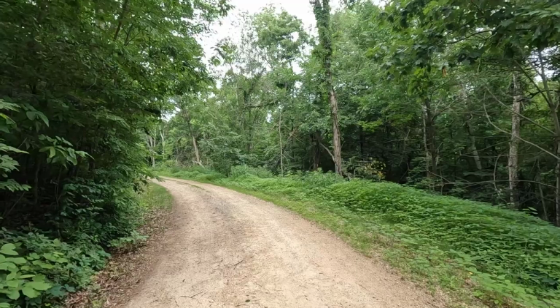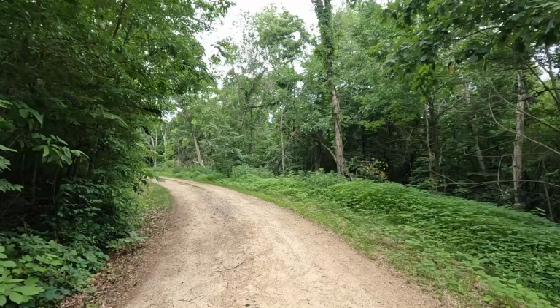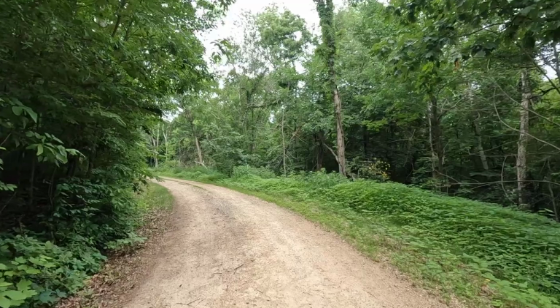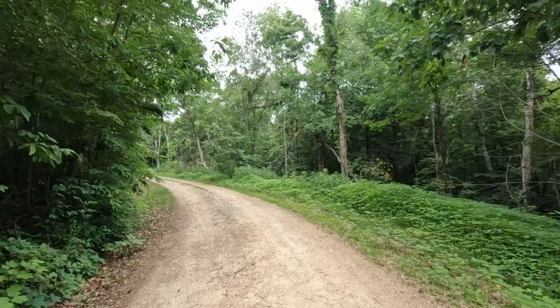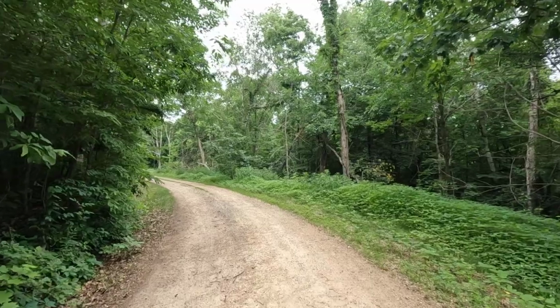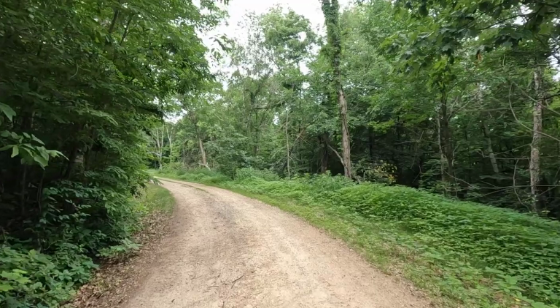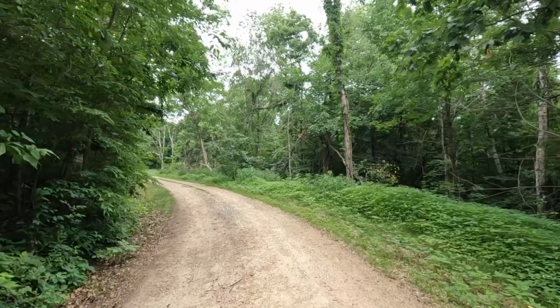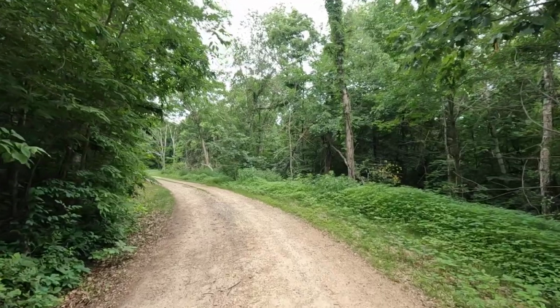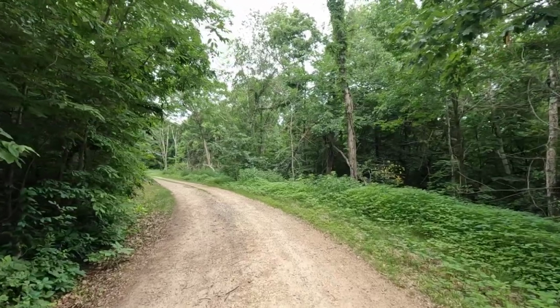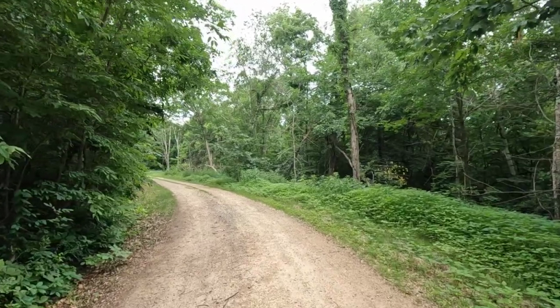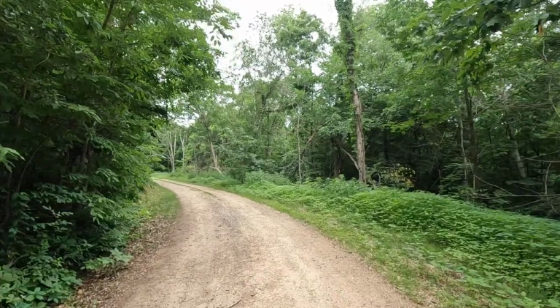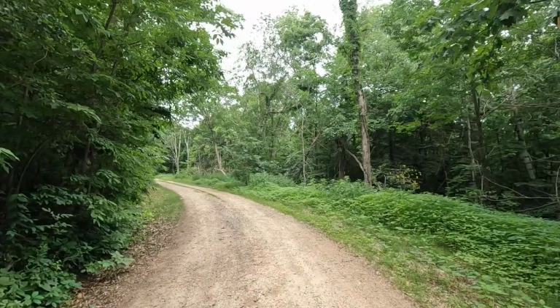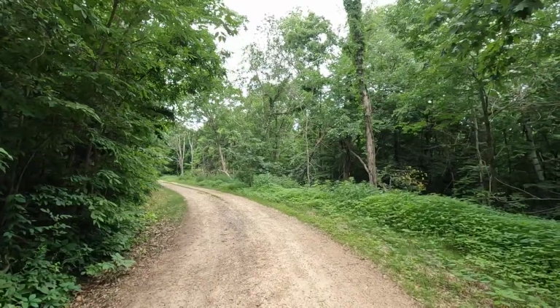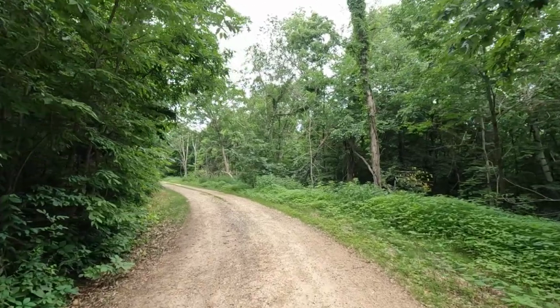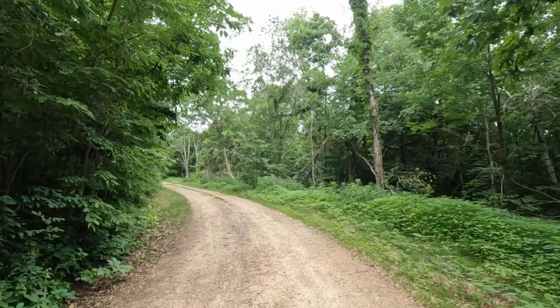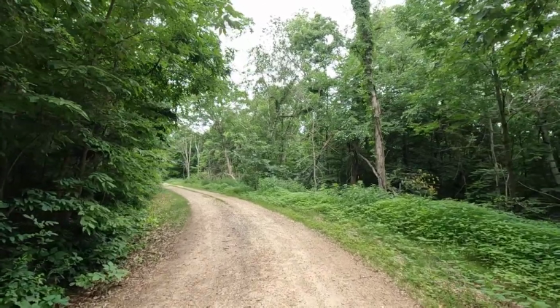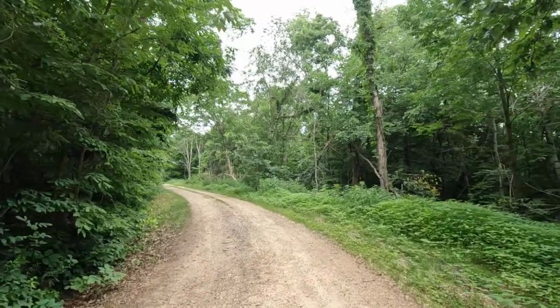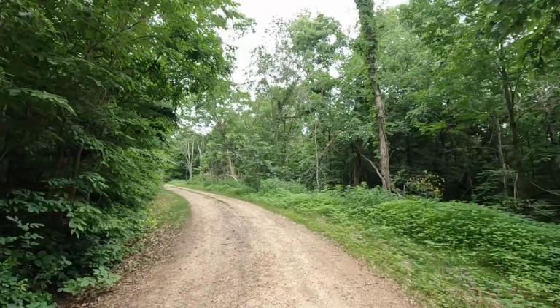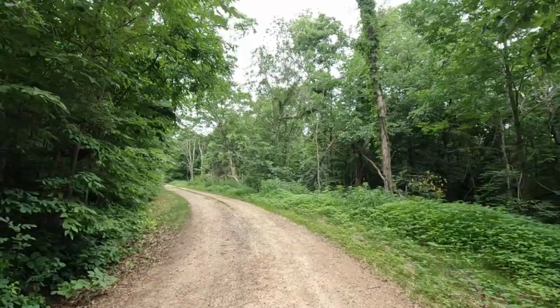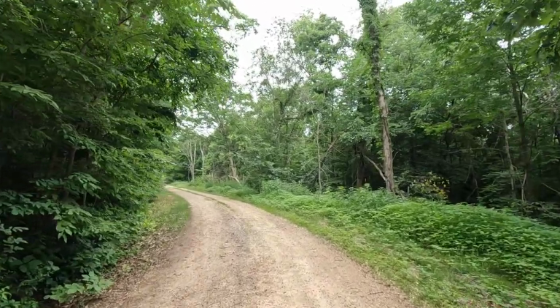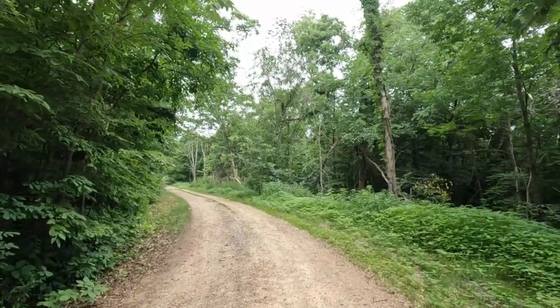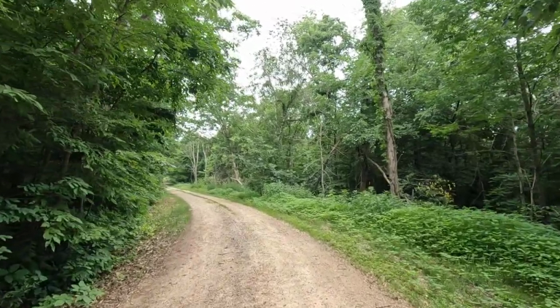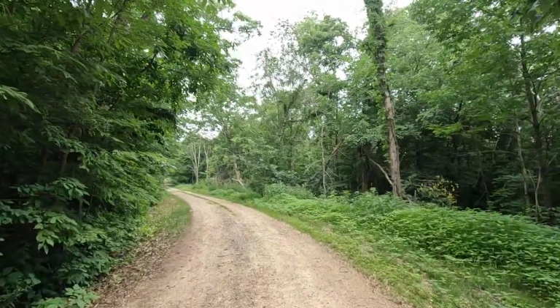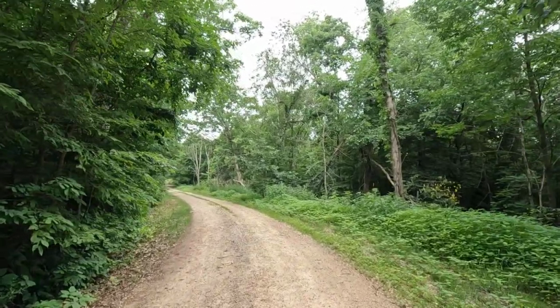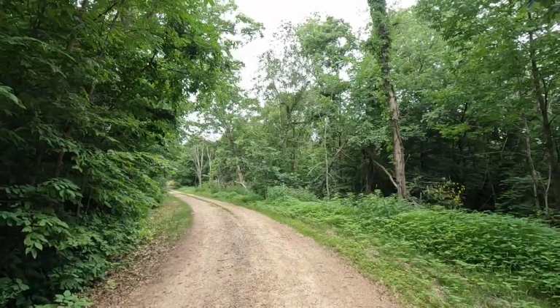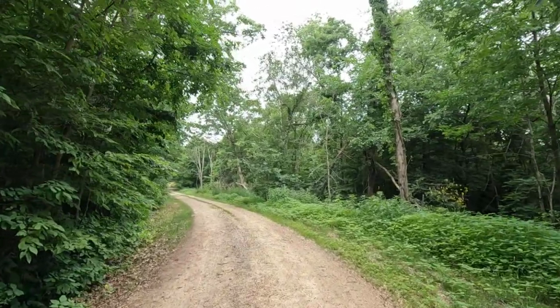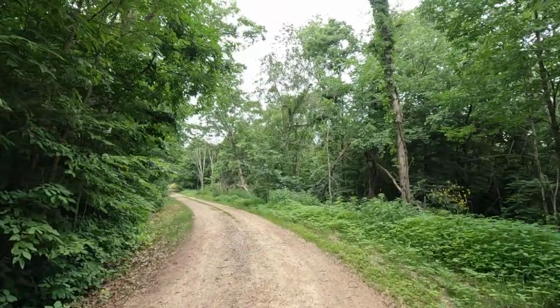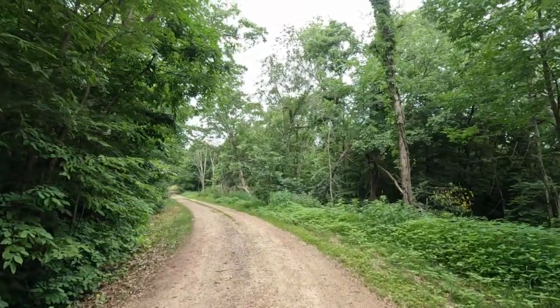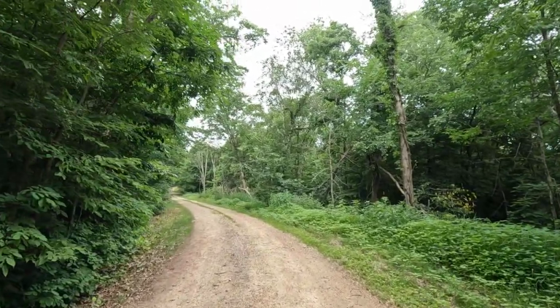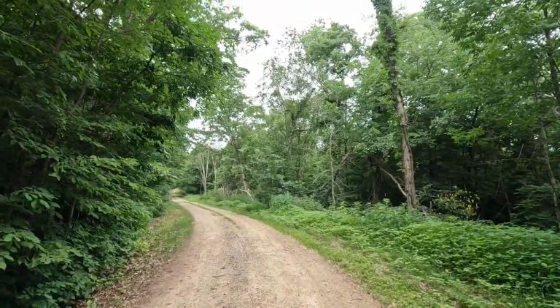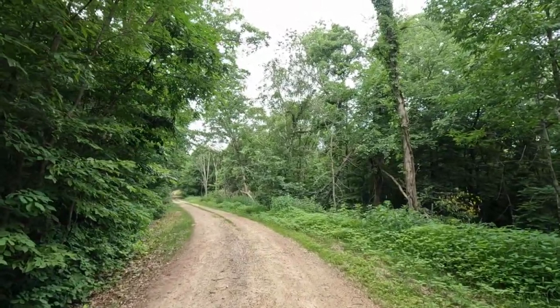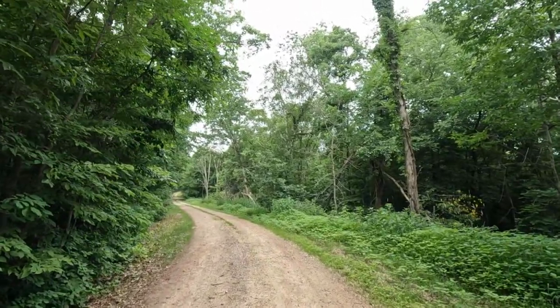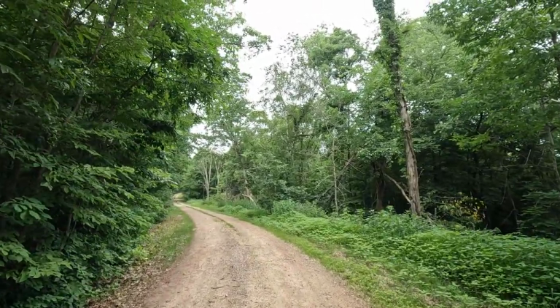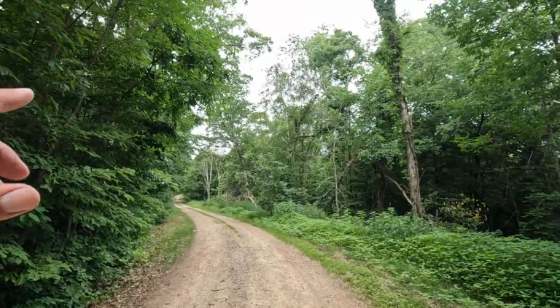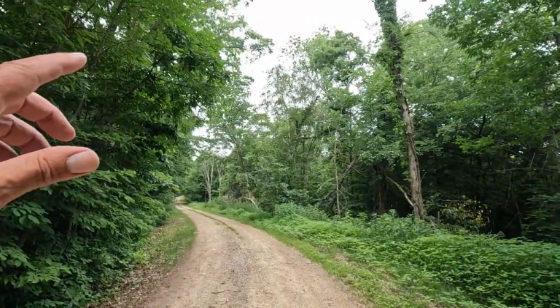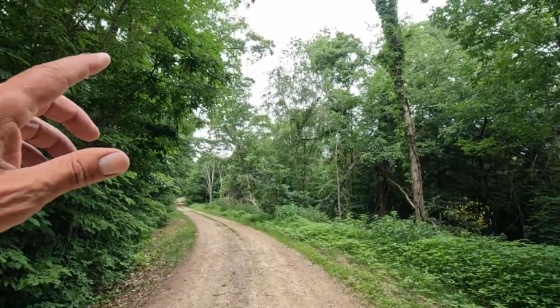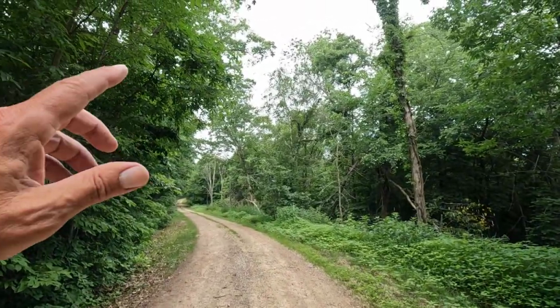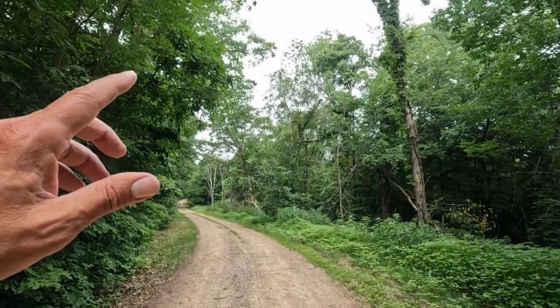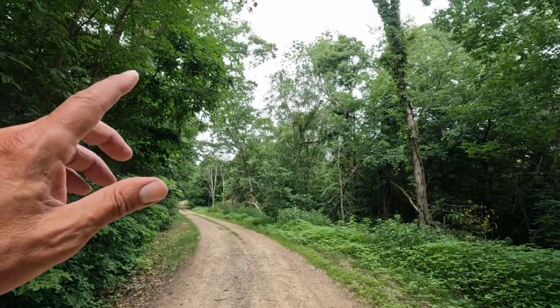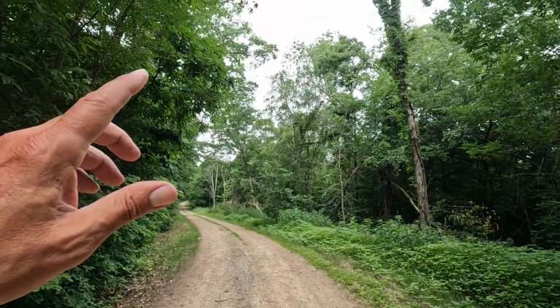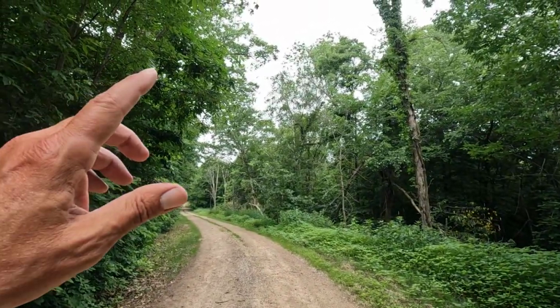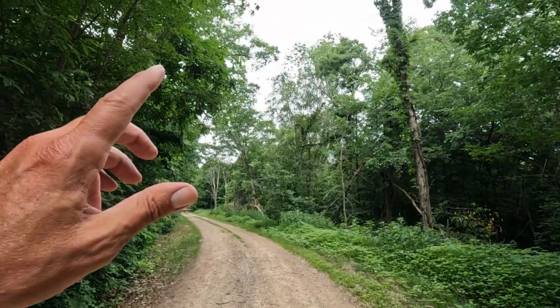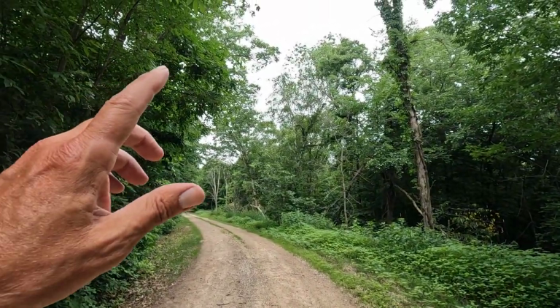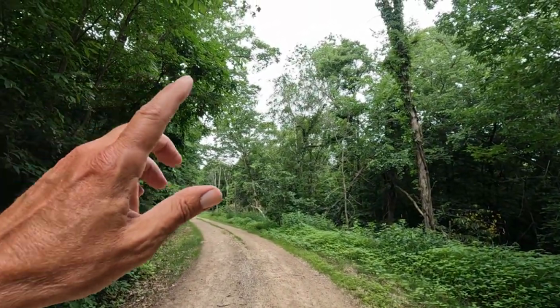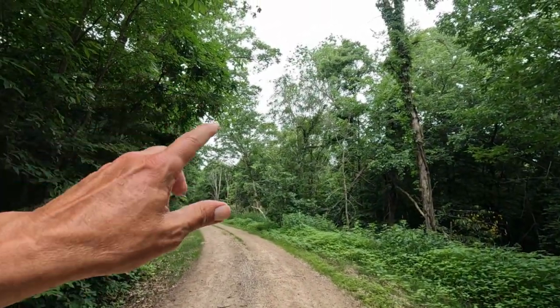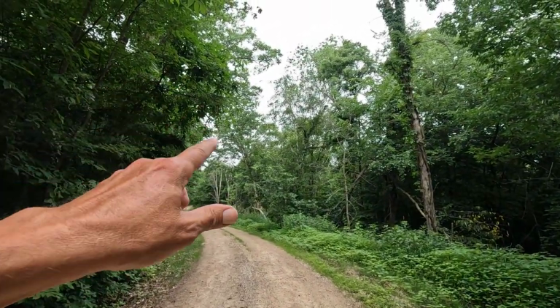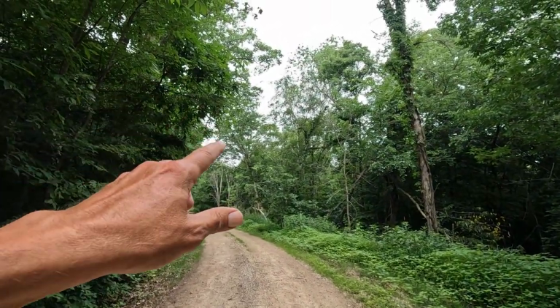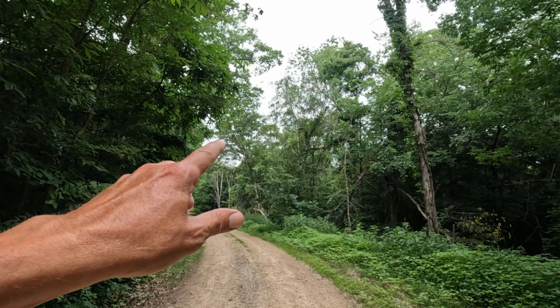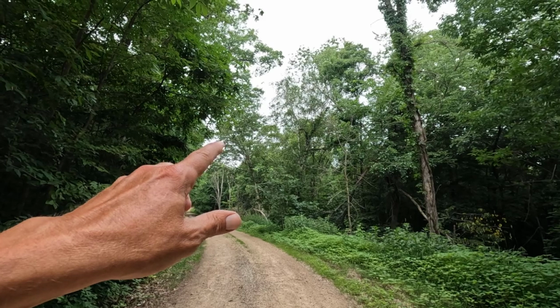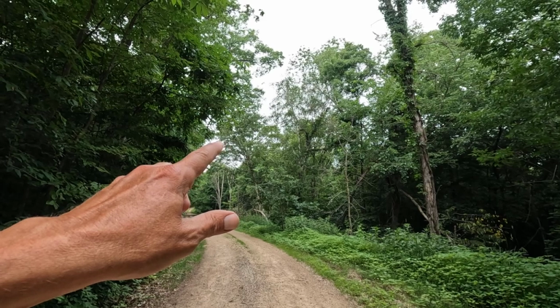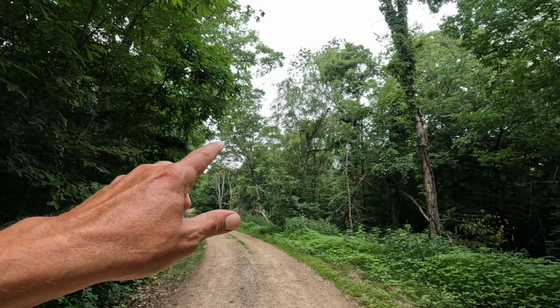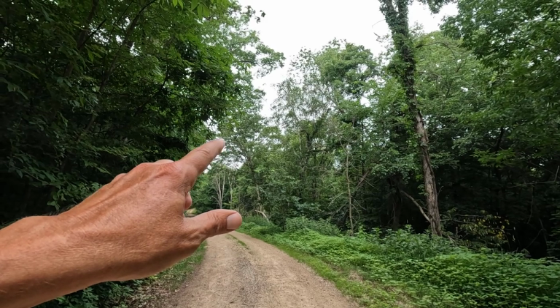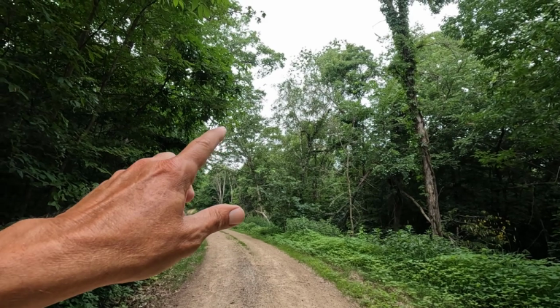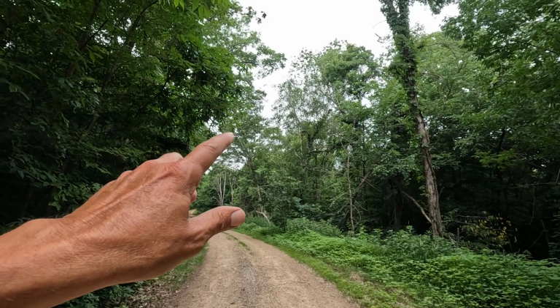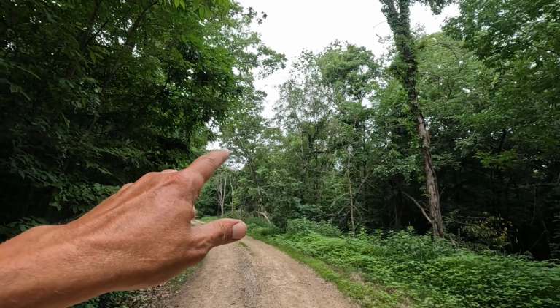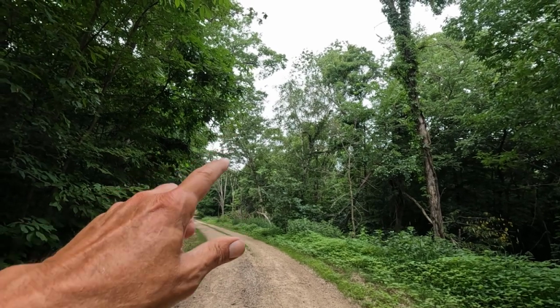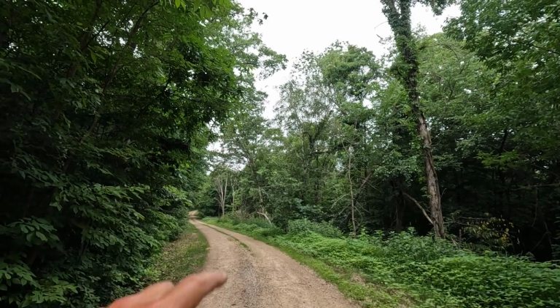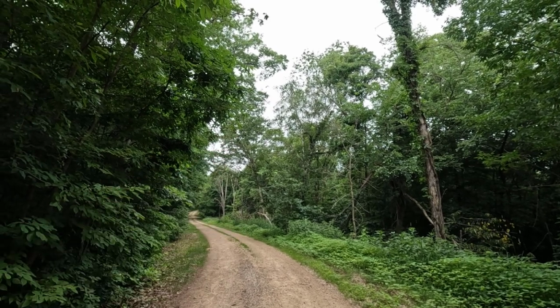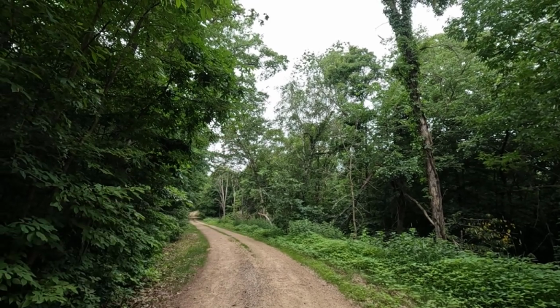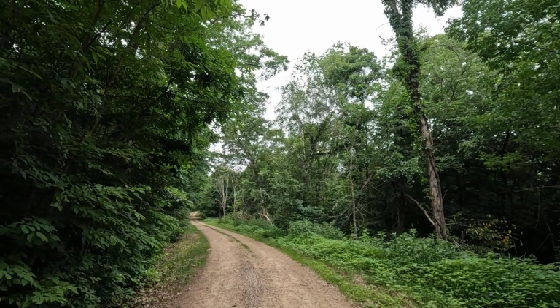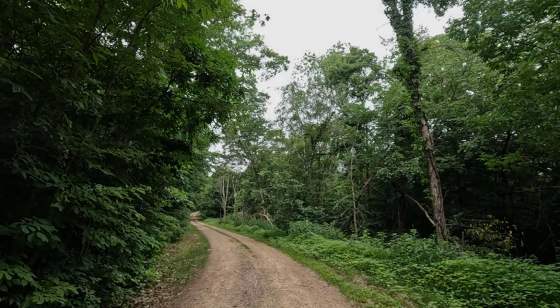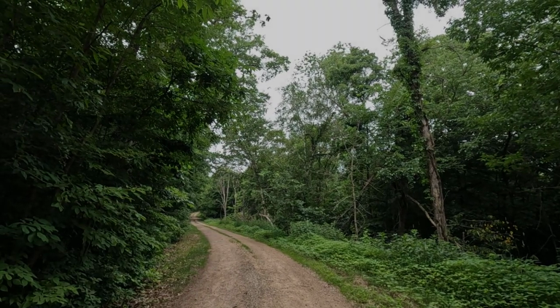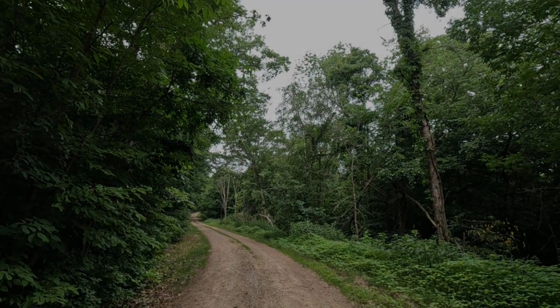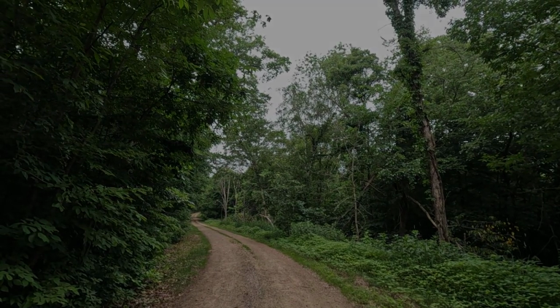Good morning. Welcome to Planet Mojo. Today we're going to remove the splint from the broken oak.